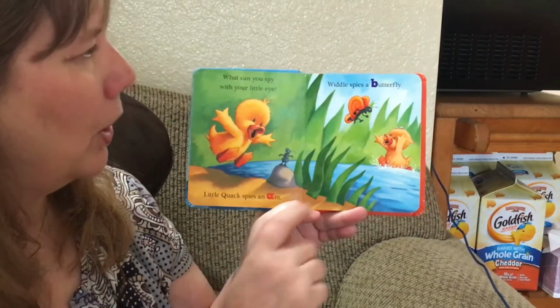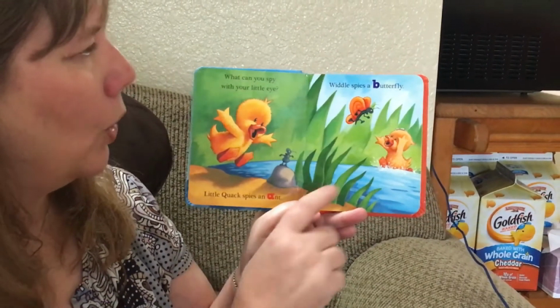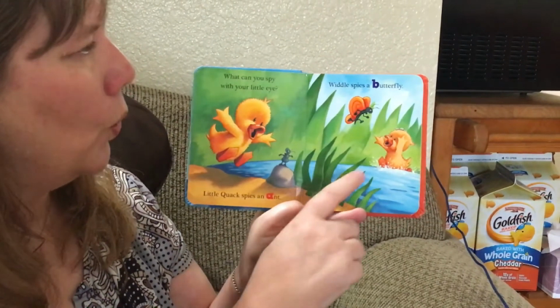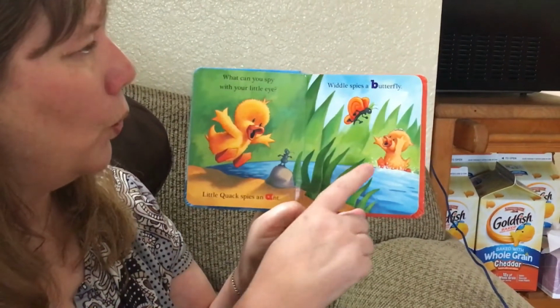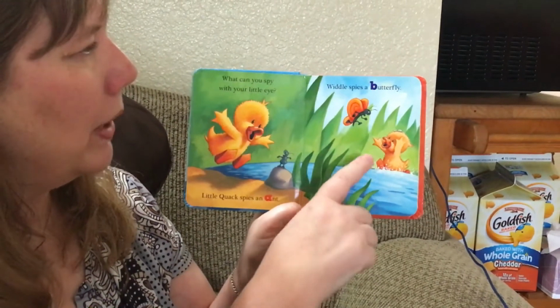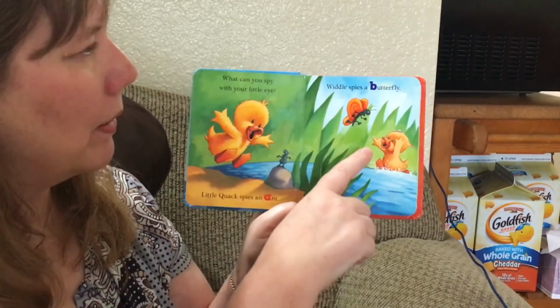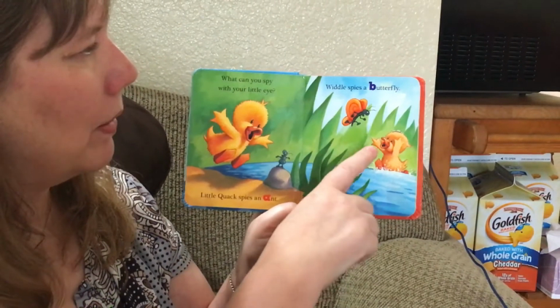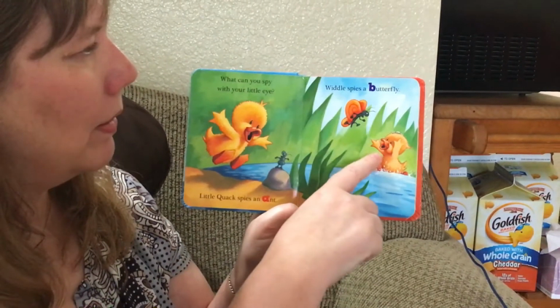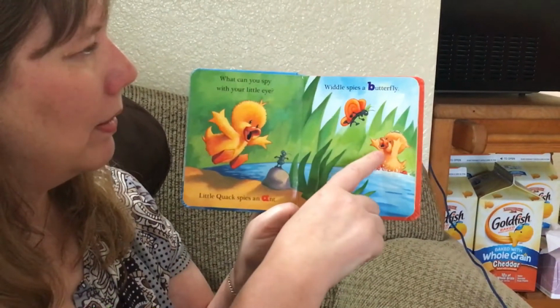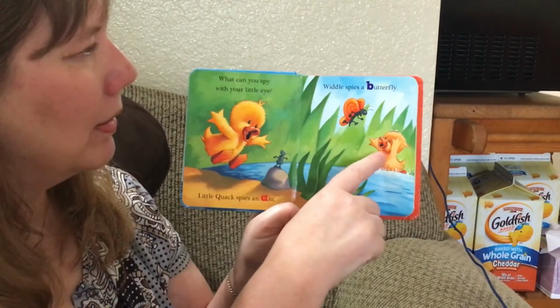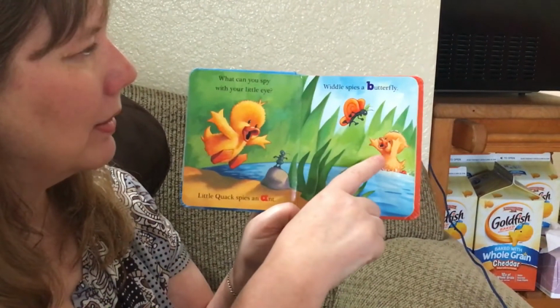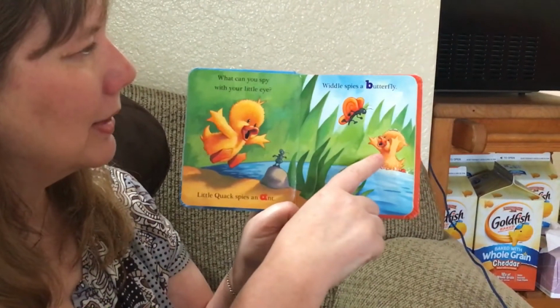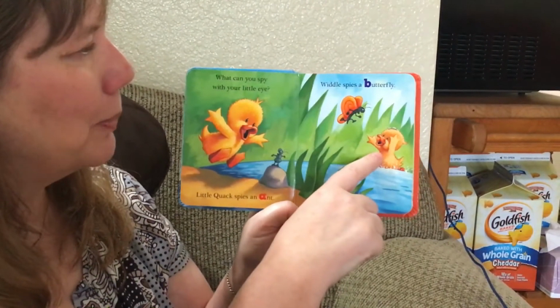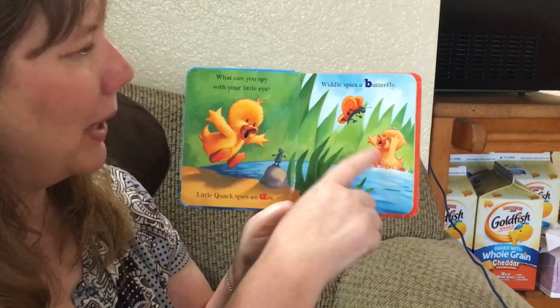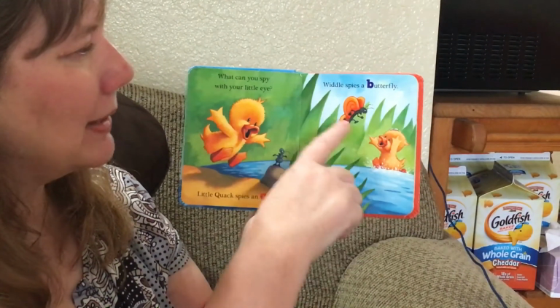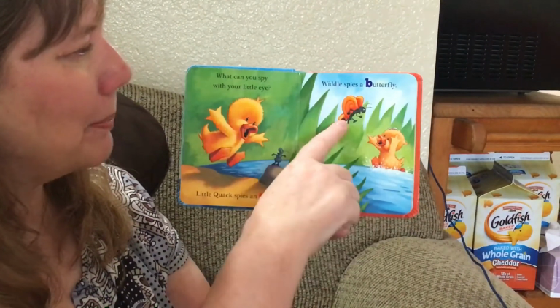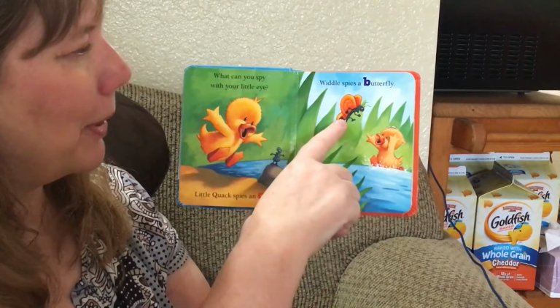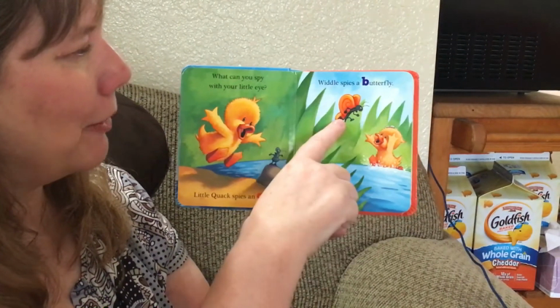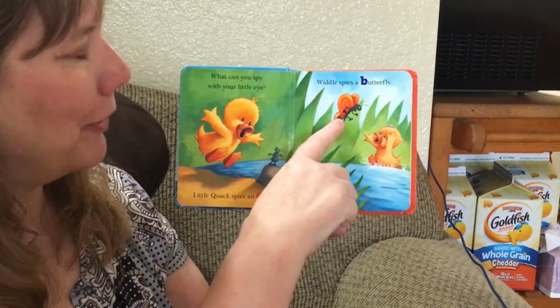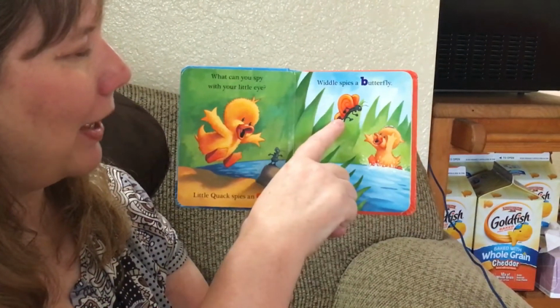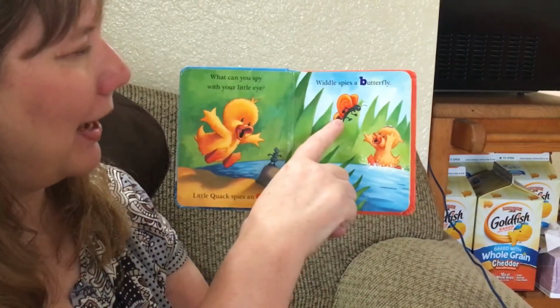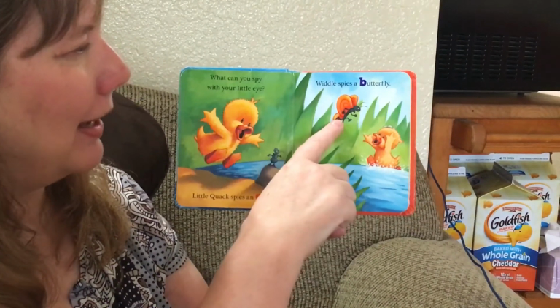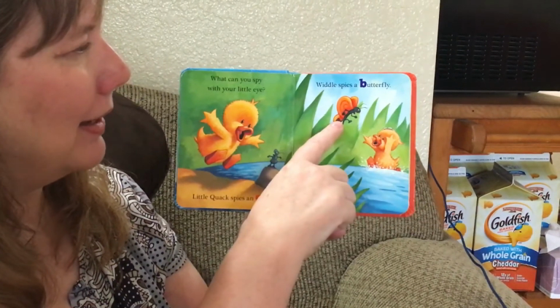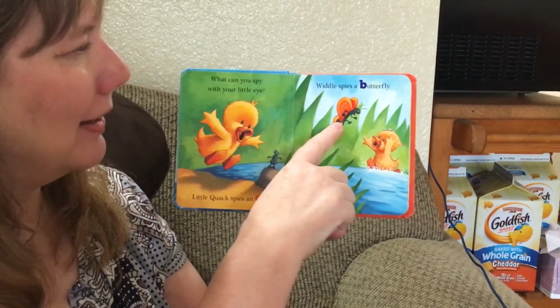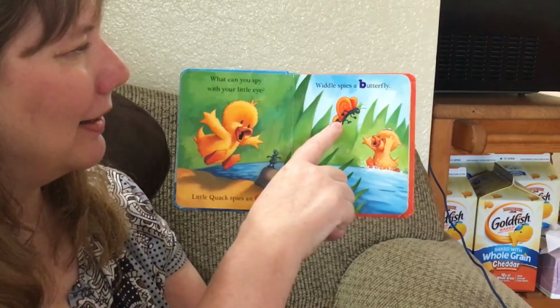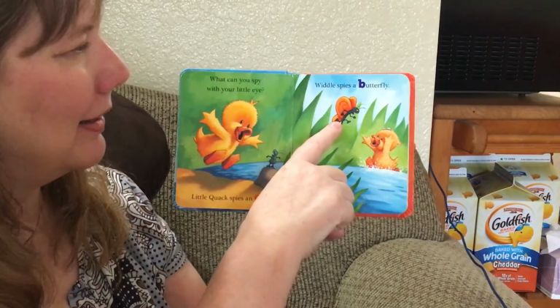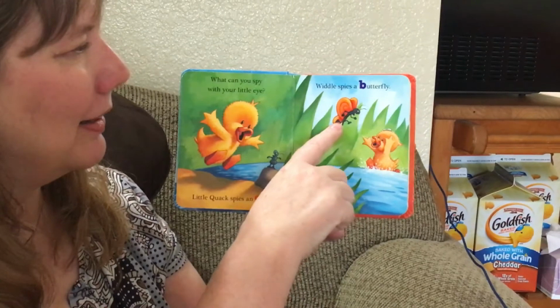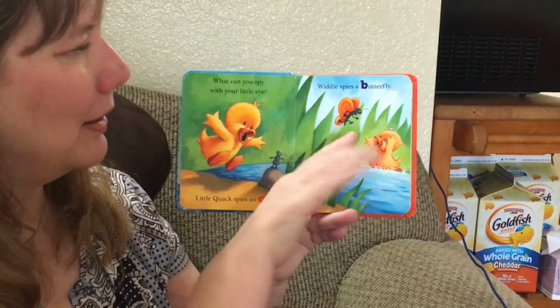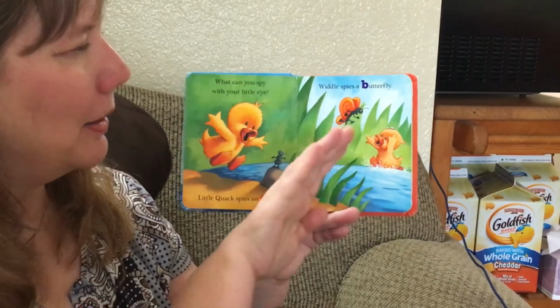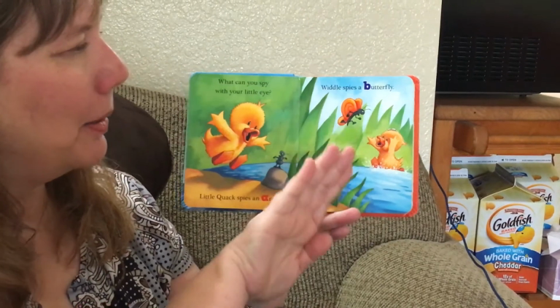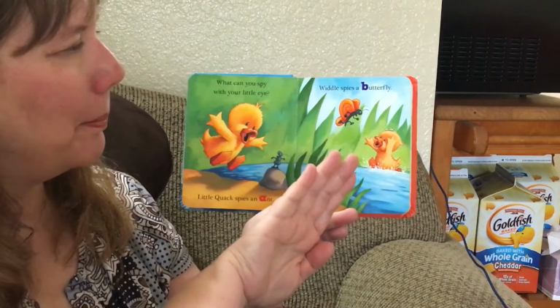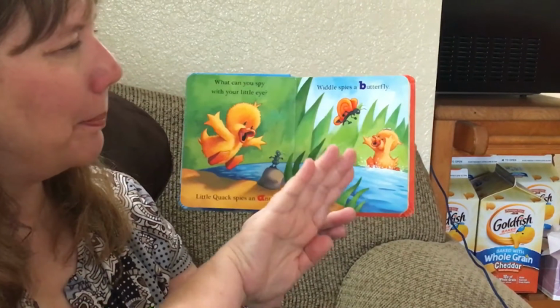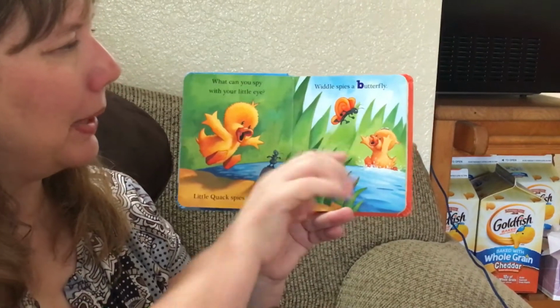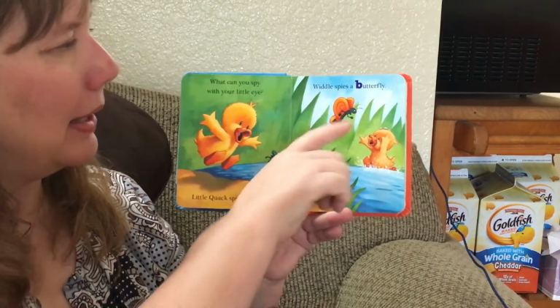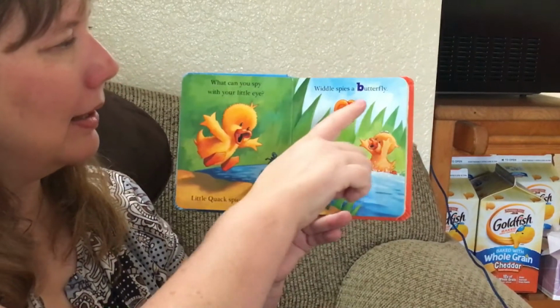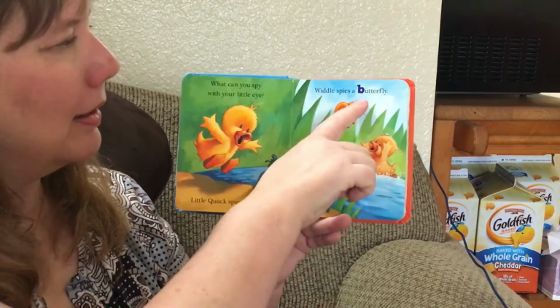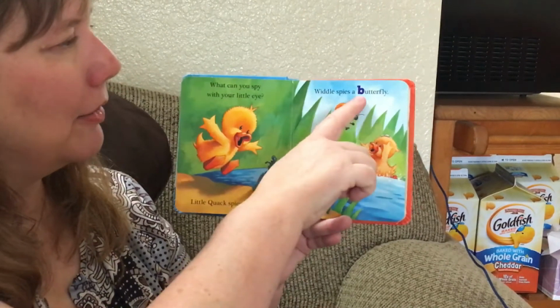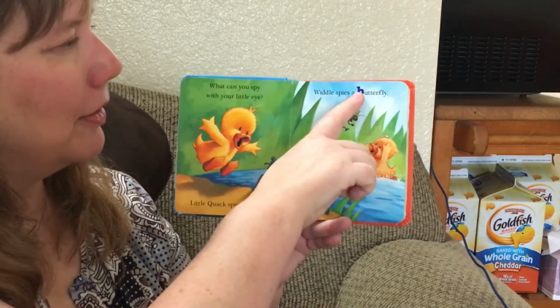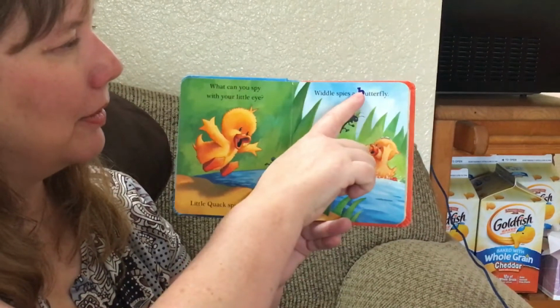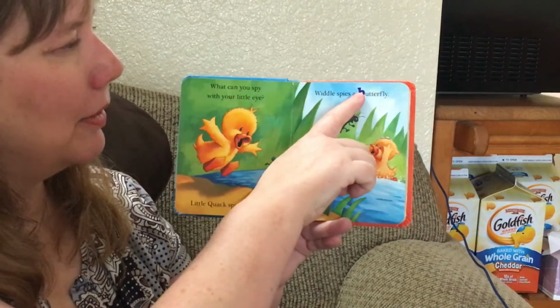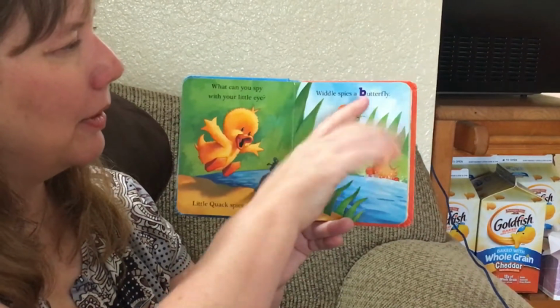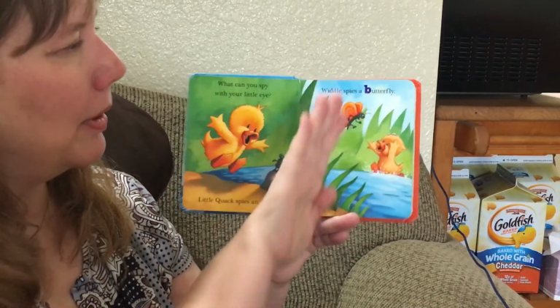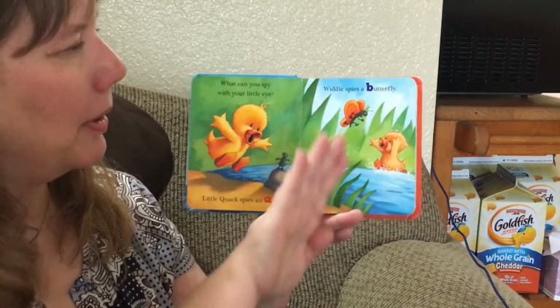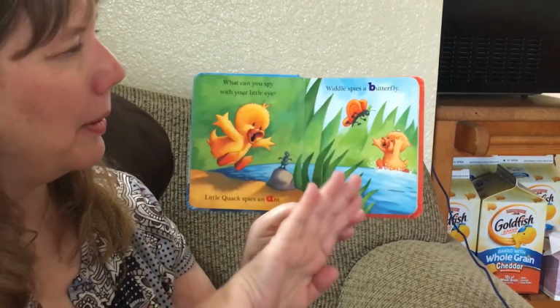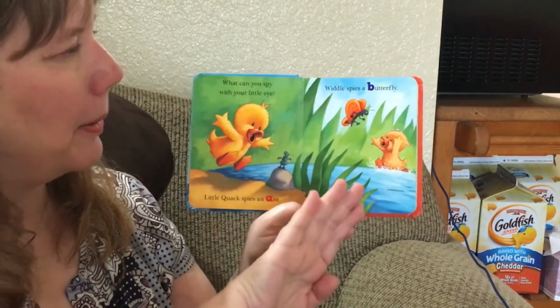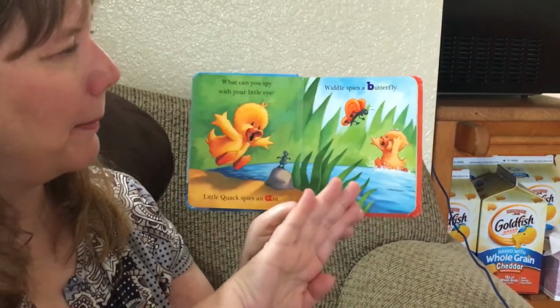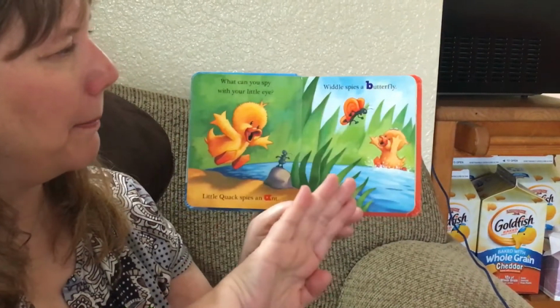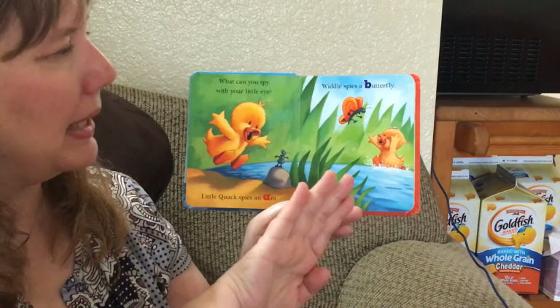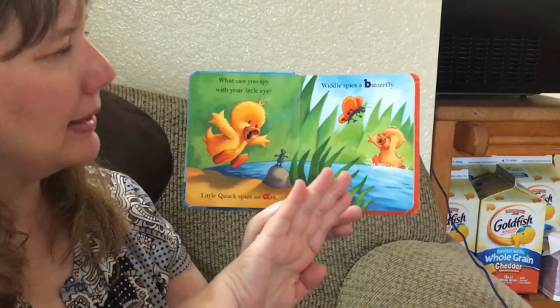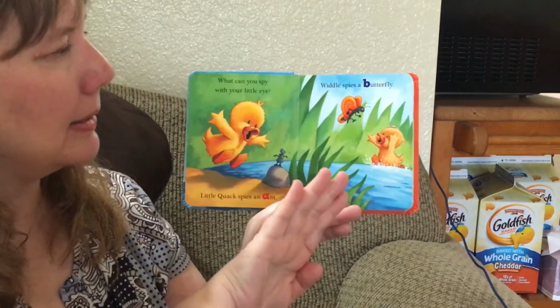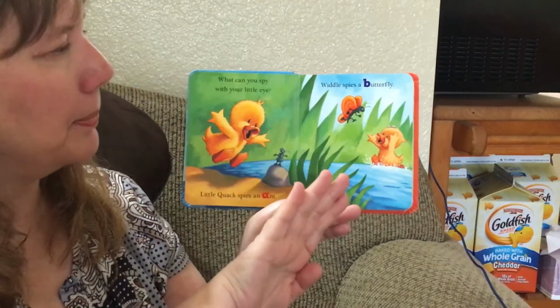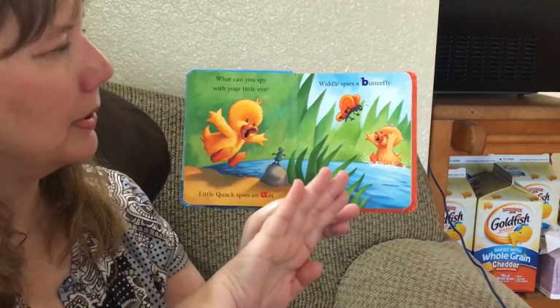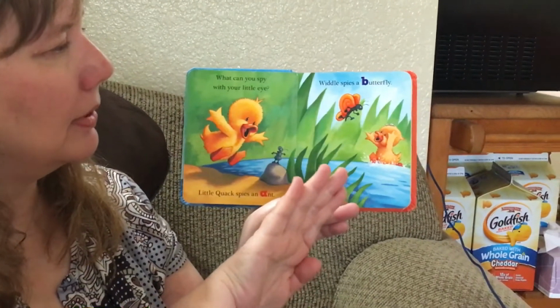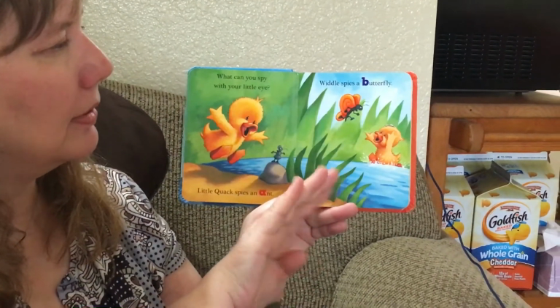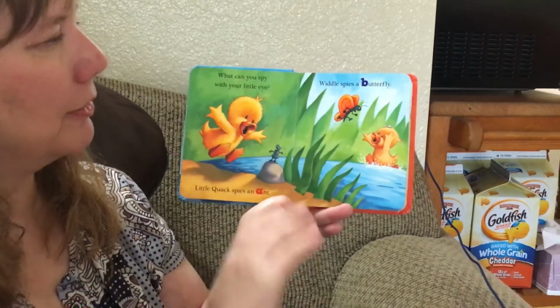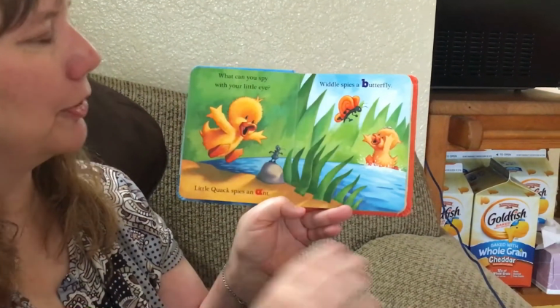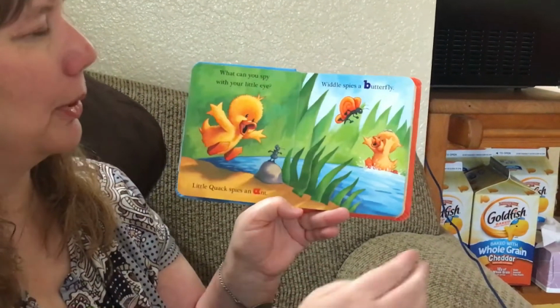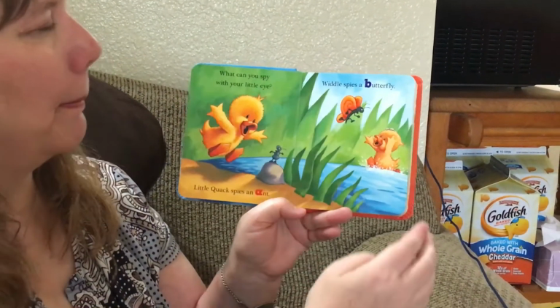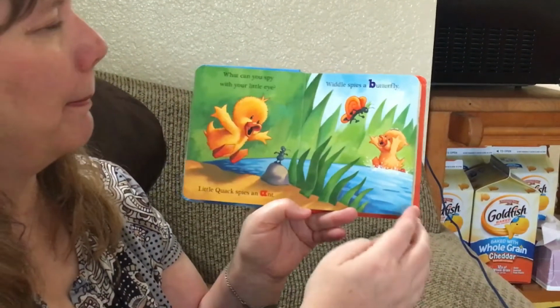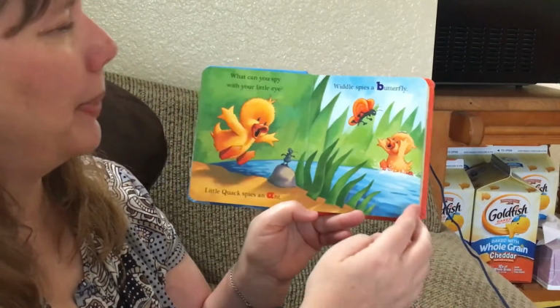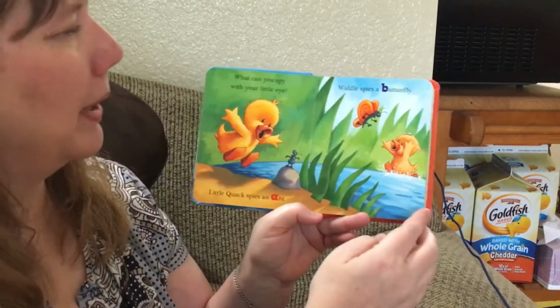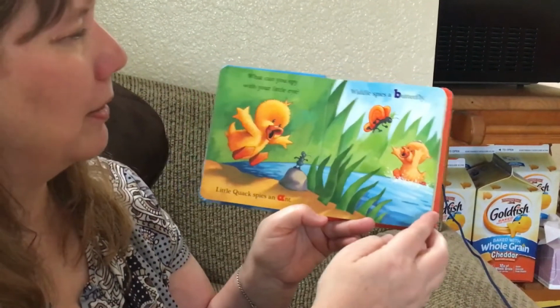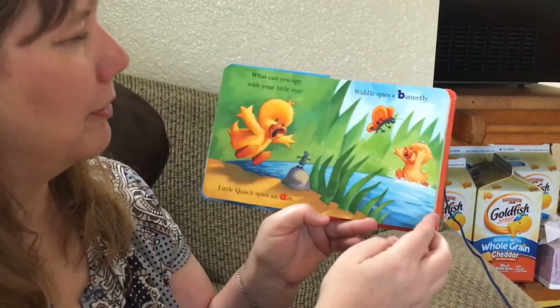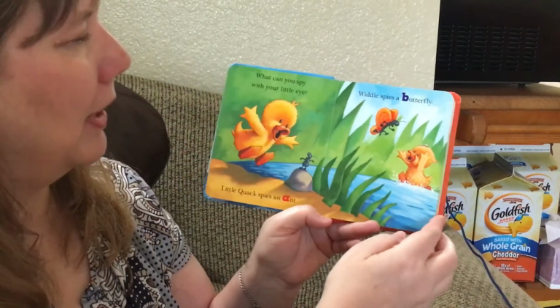Whittle spies a butterfly. B. B says buh for butterfly.